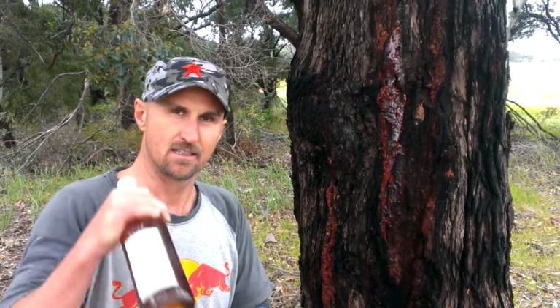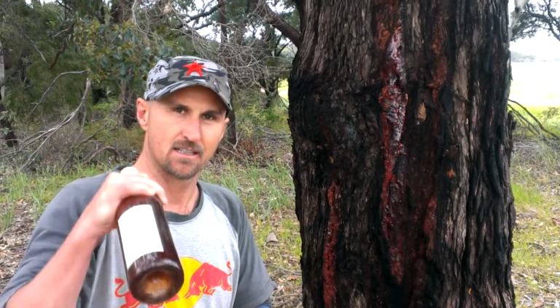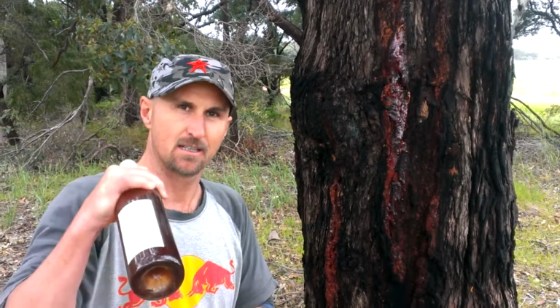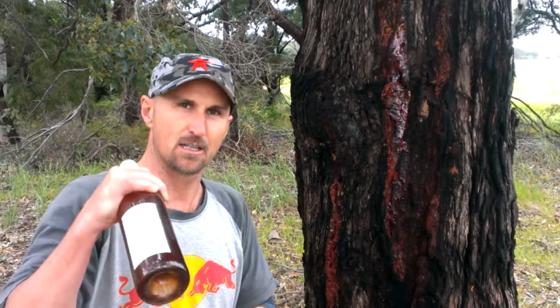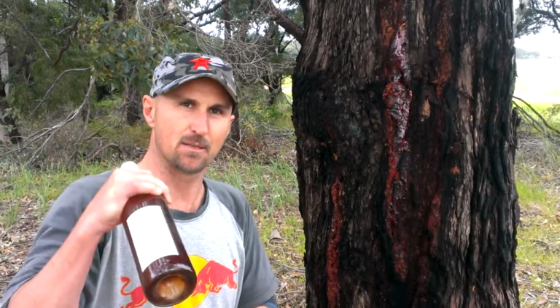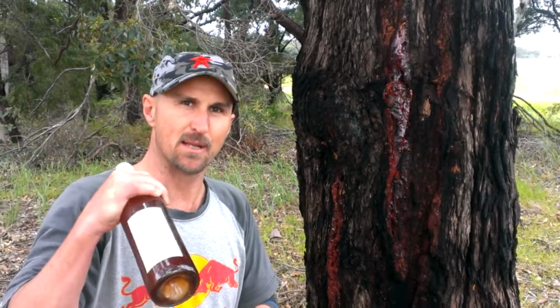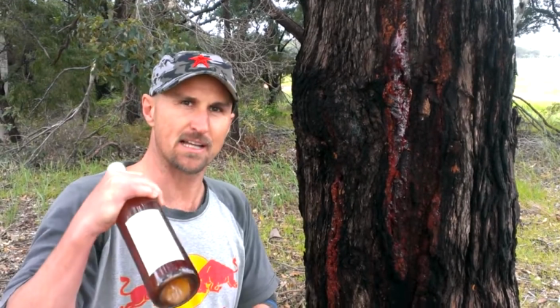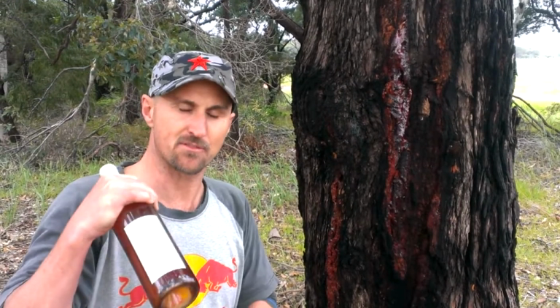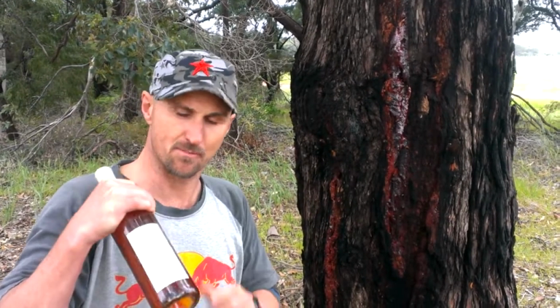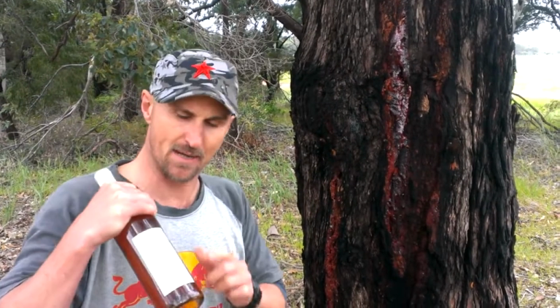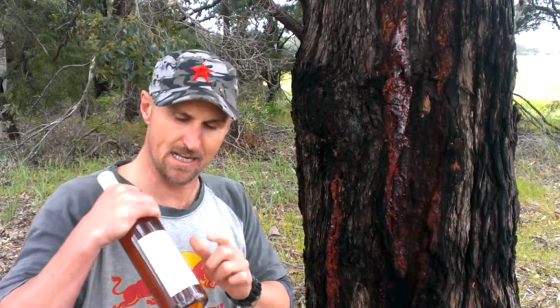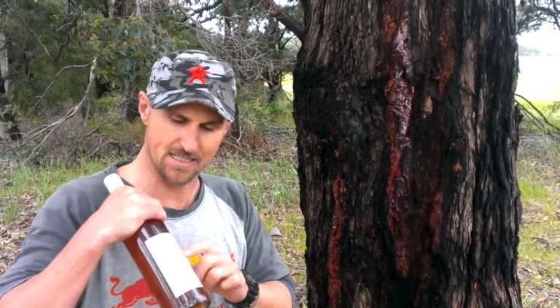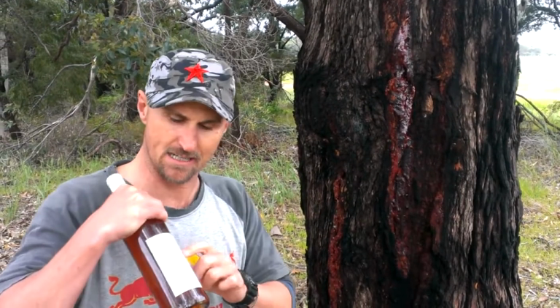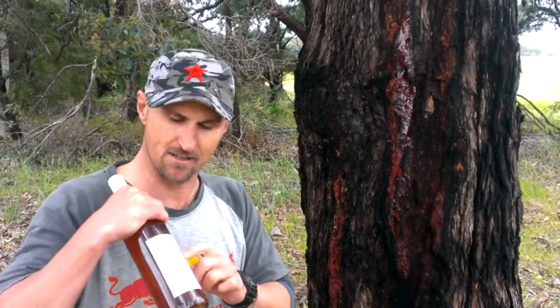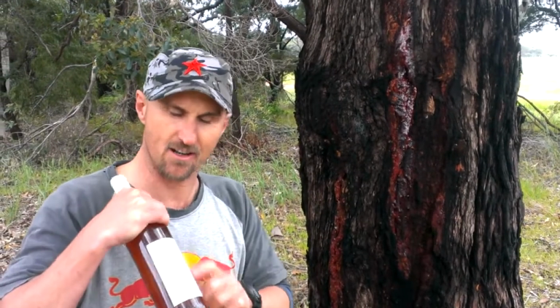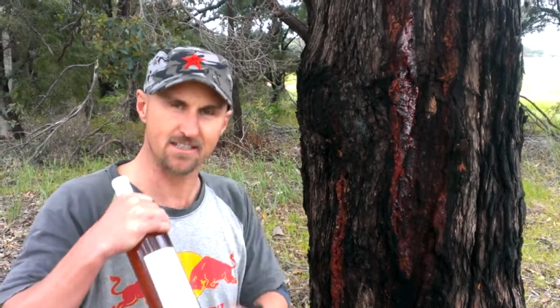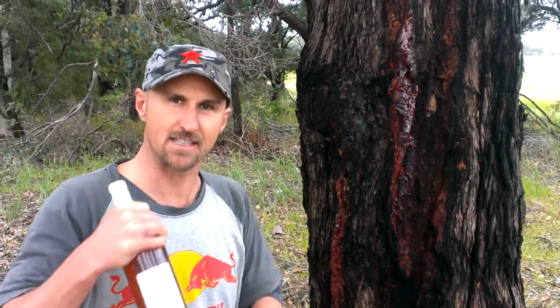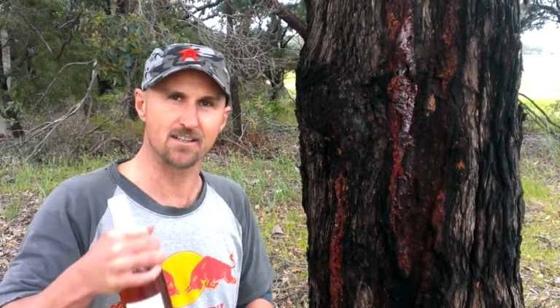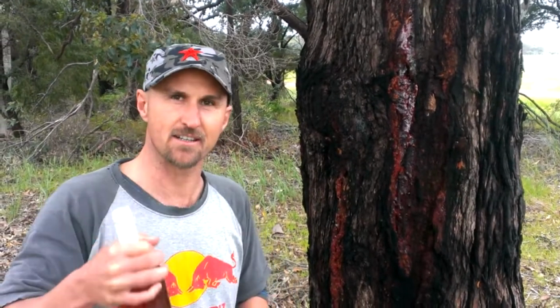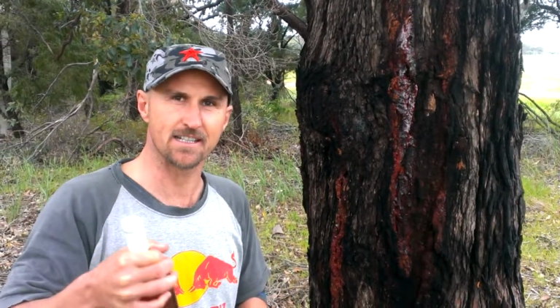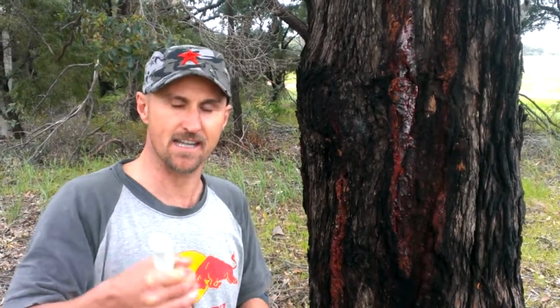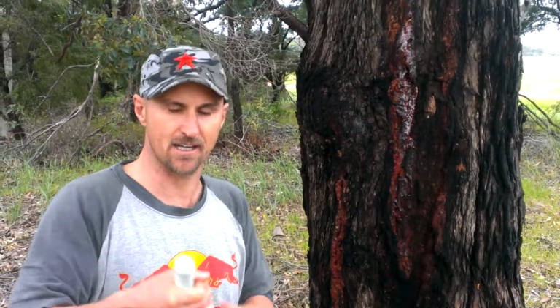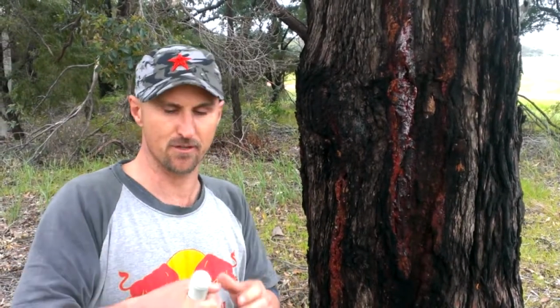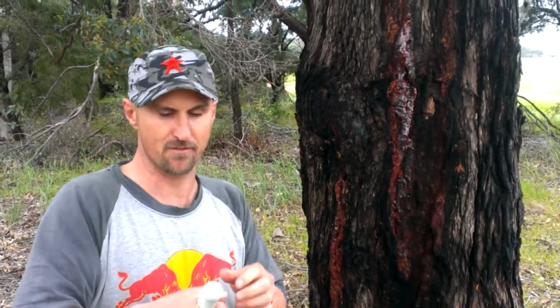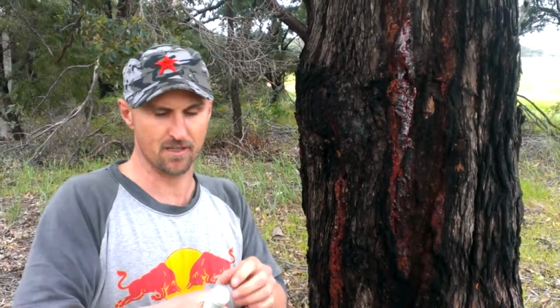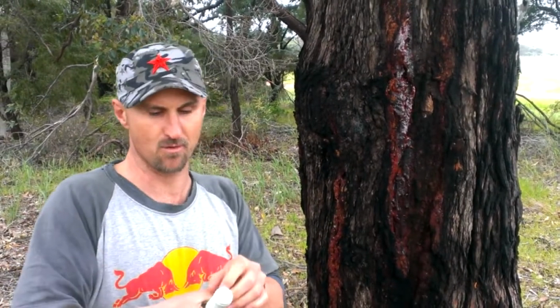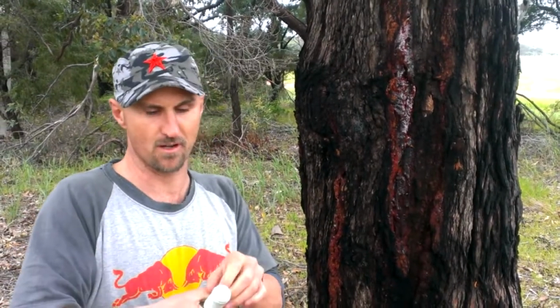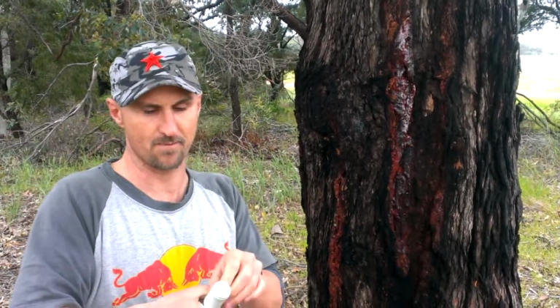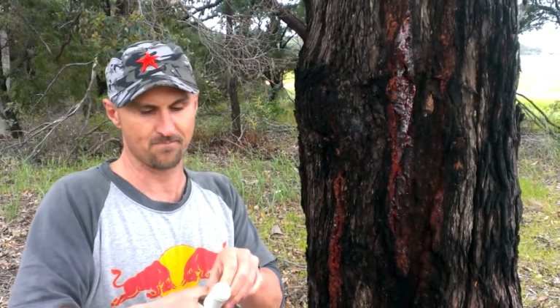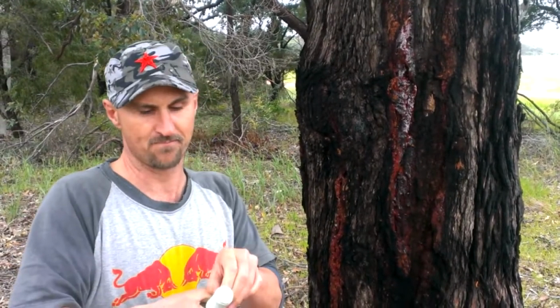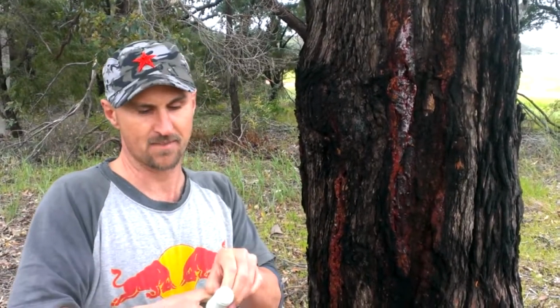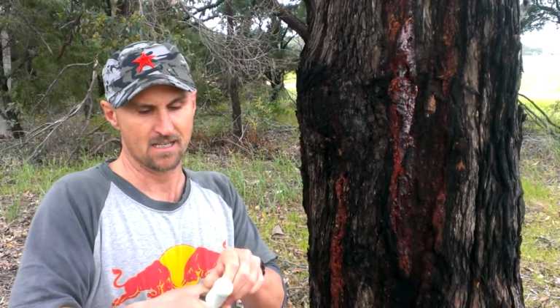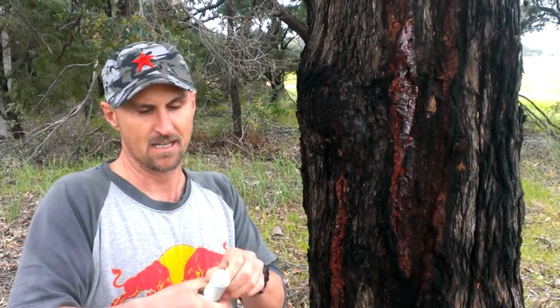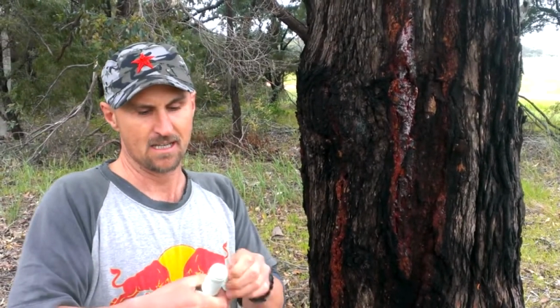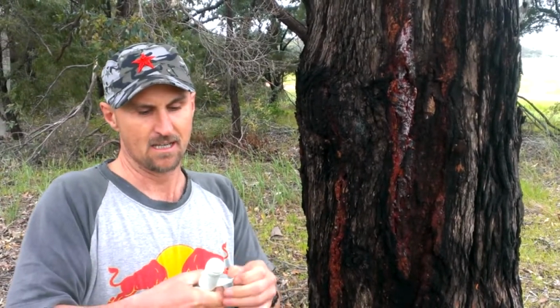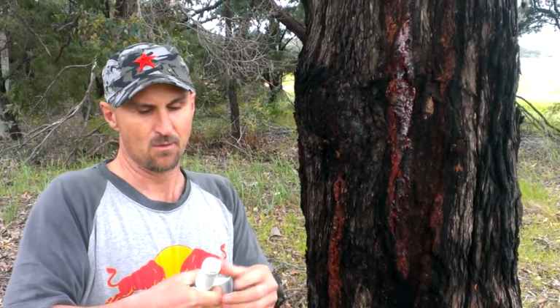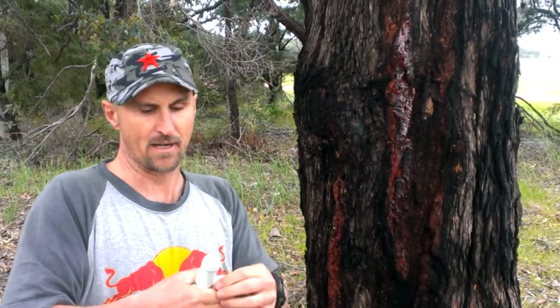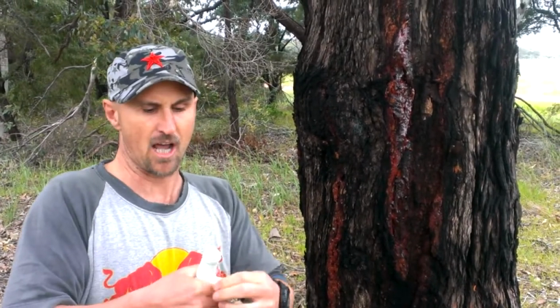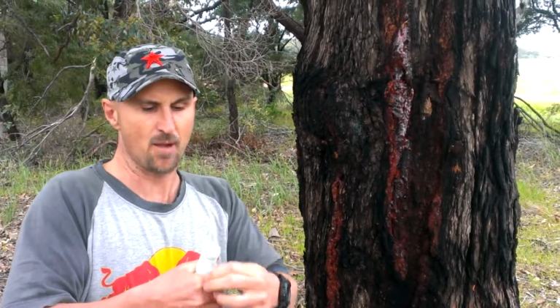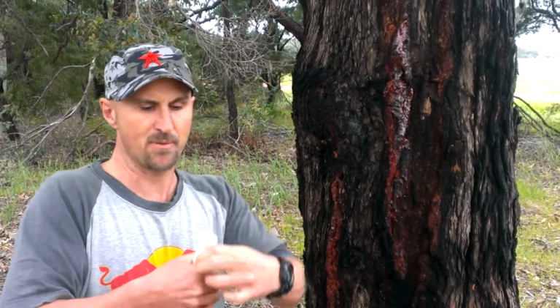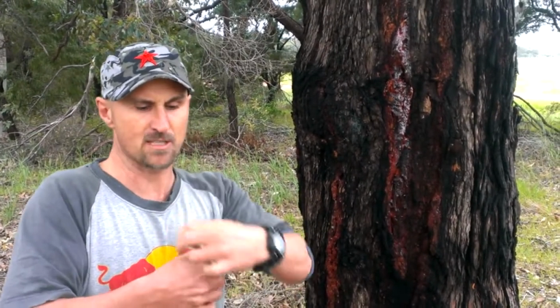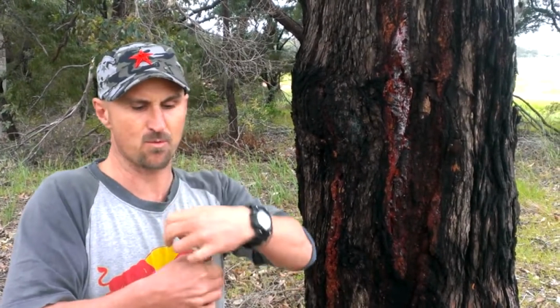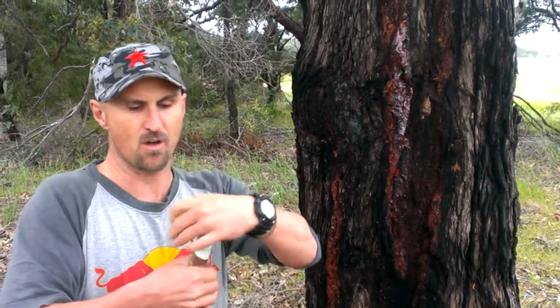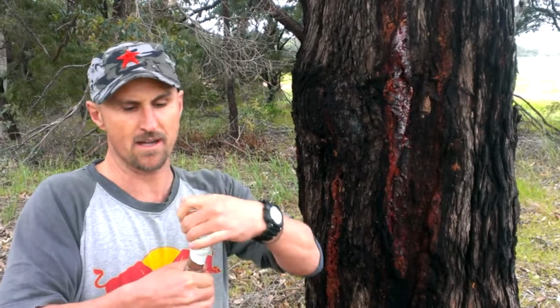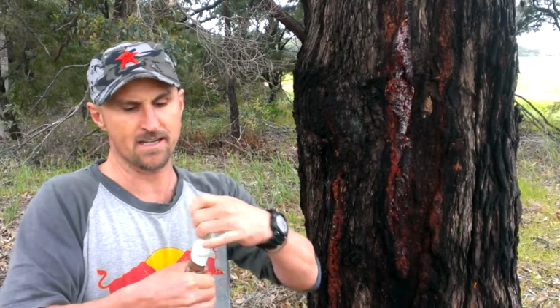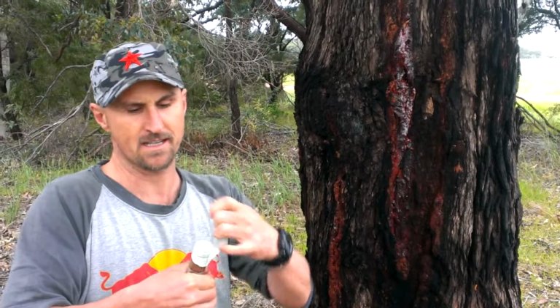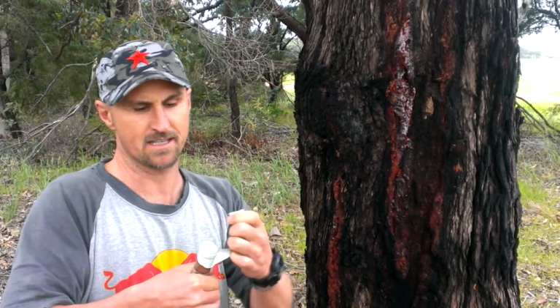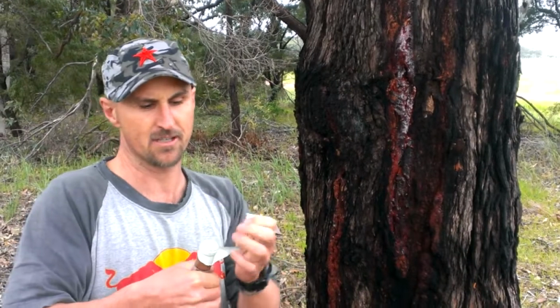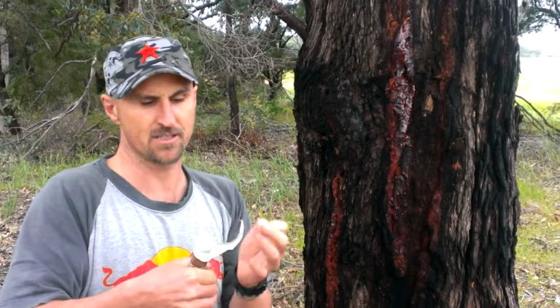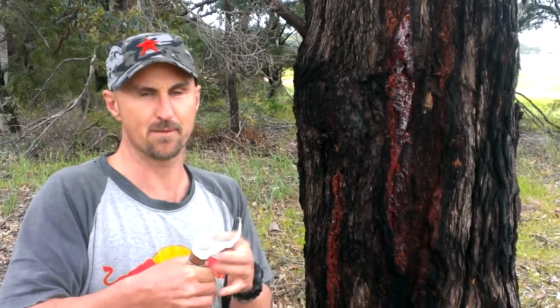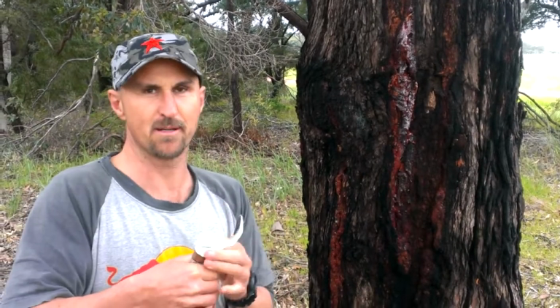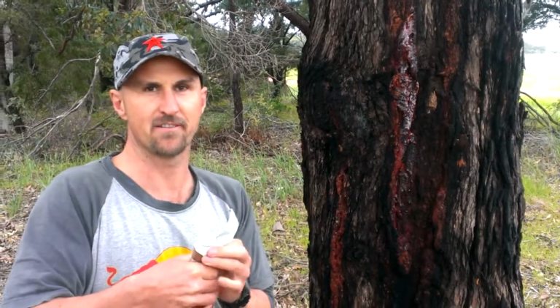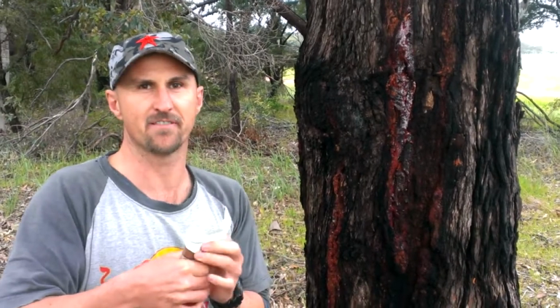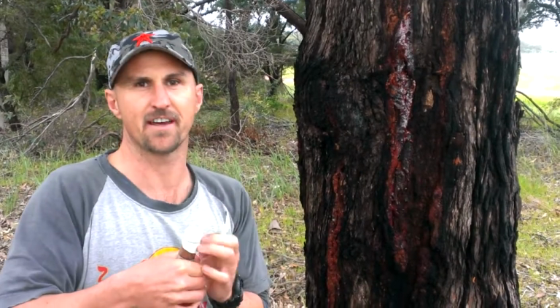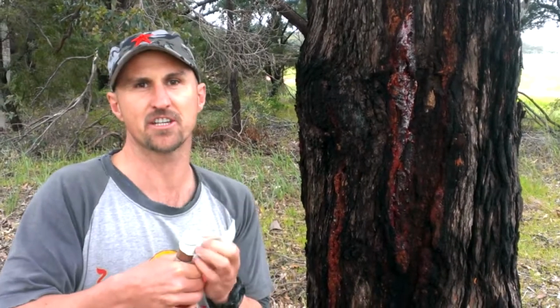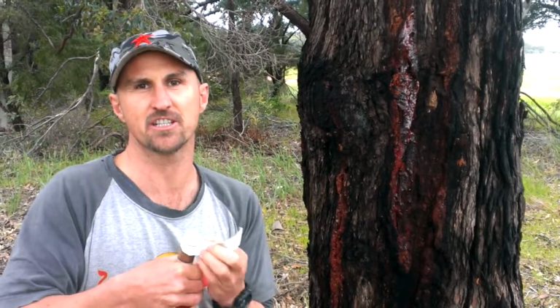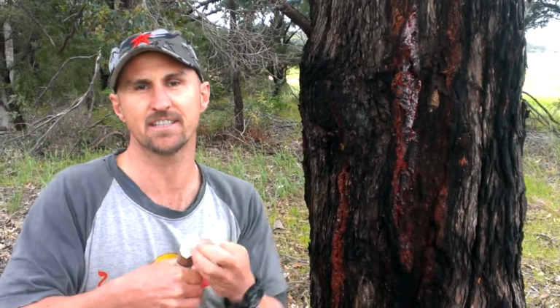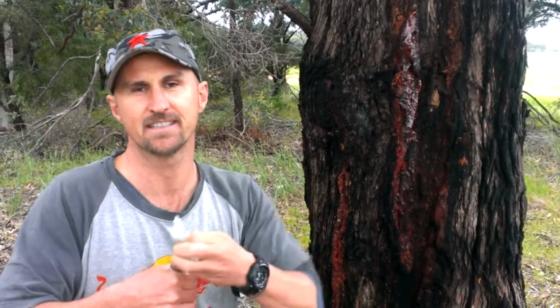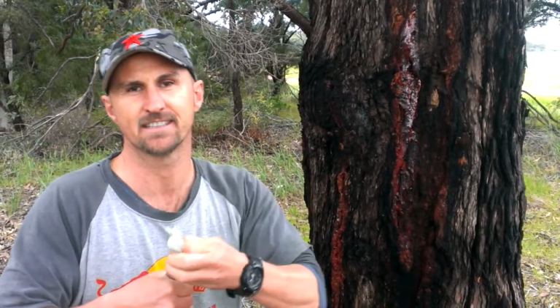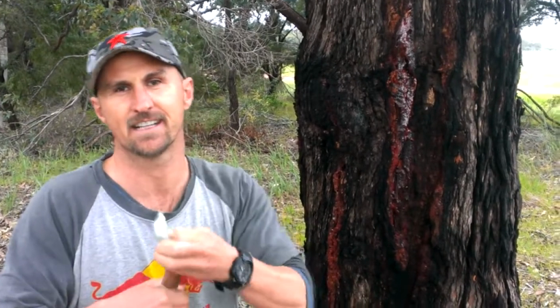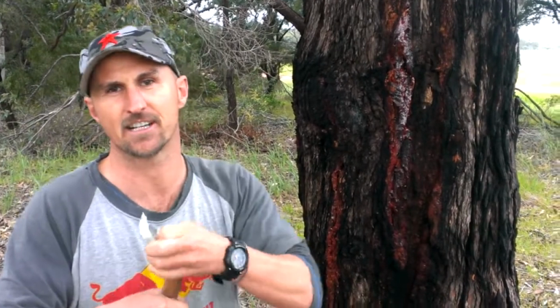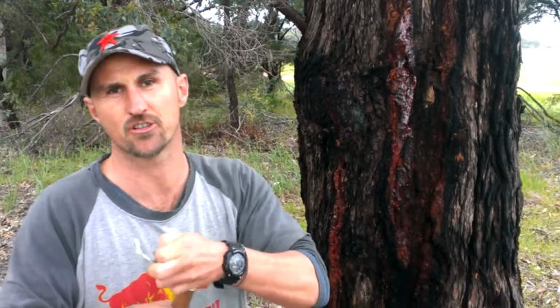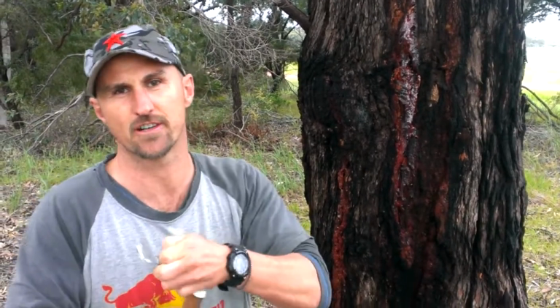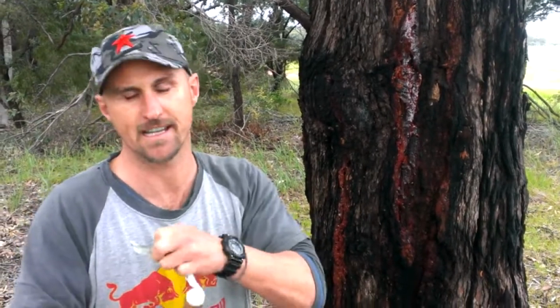Got a blast from the past here — a 1990 Xanadu feather white. We're gonna open this wine using a bit of innovation and a tree.